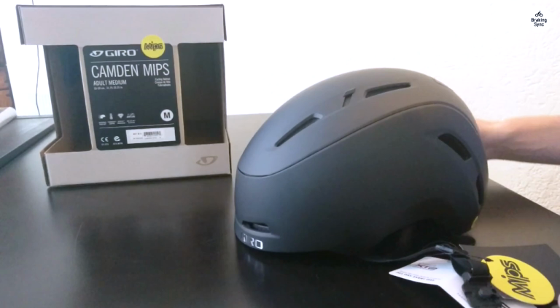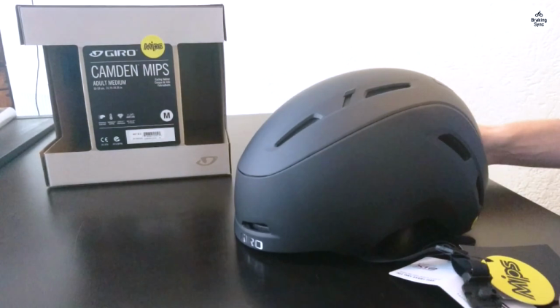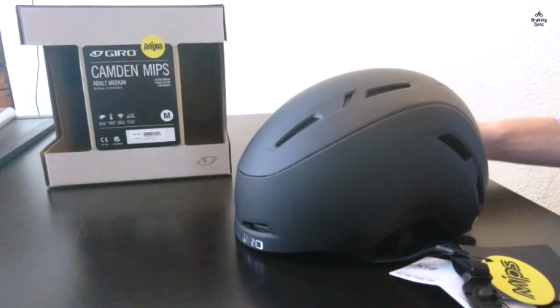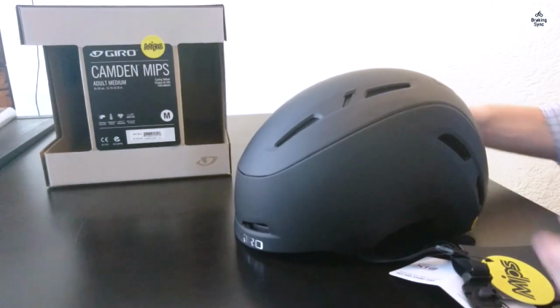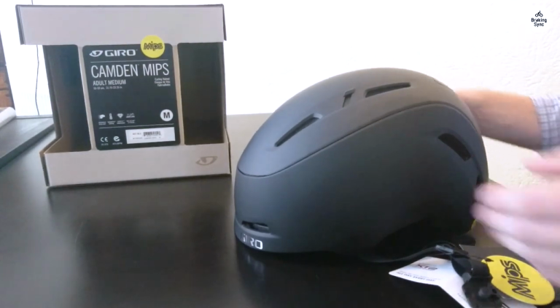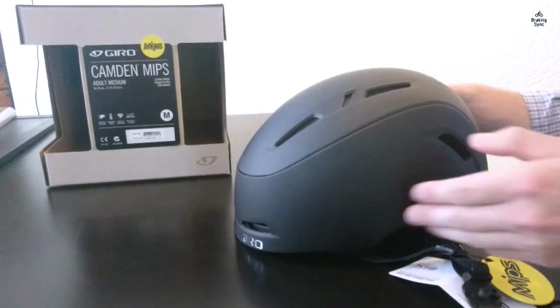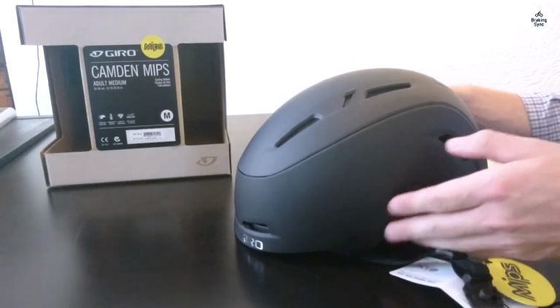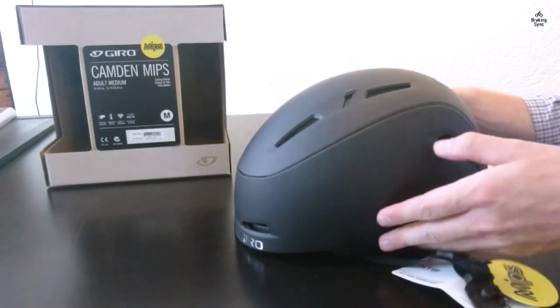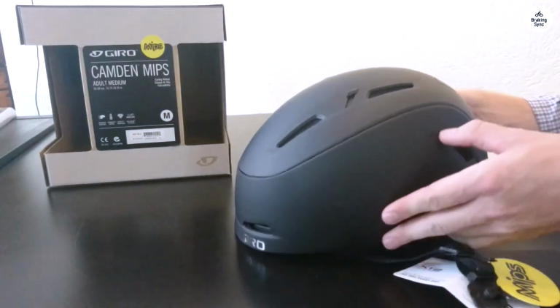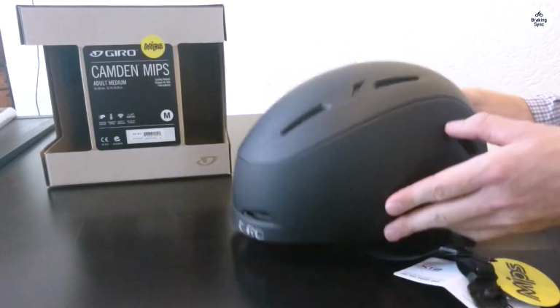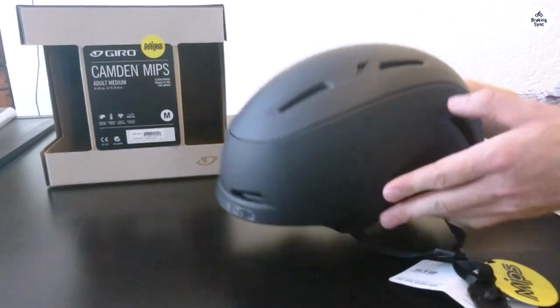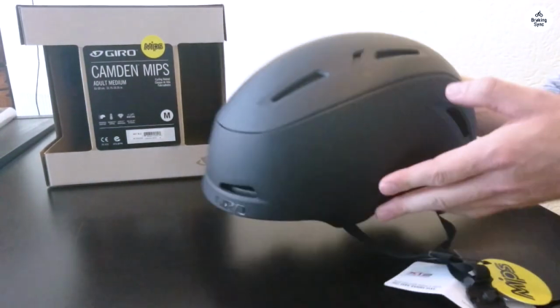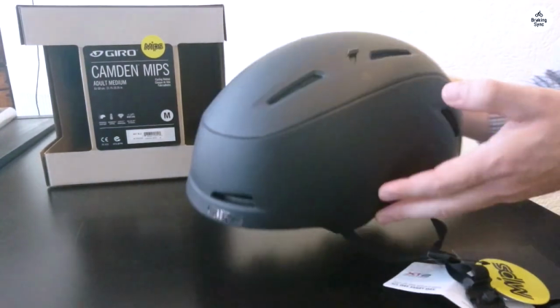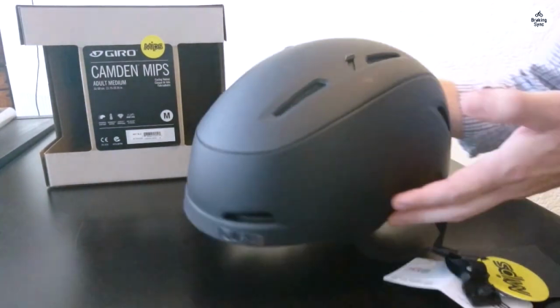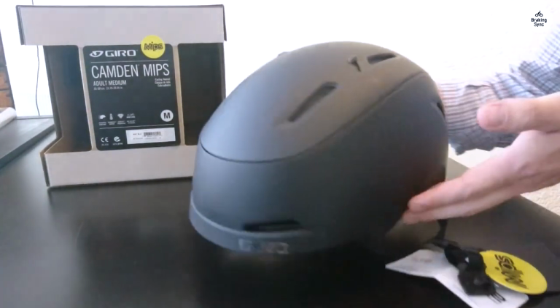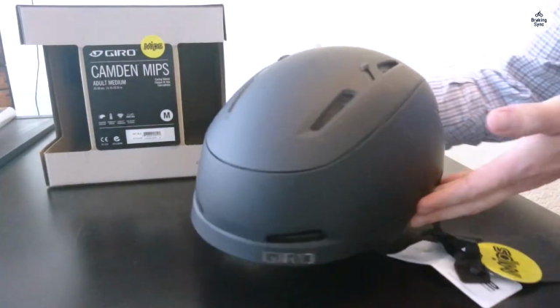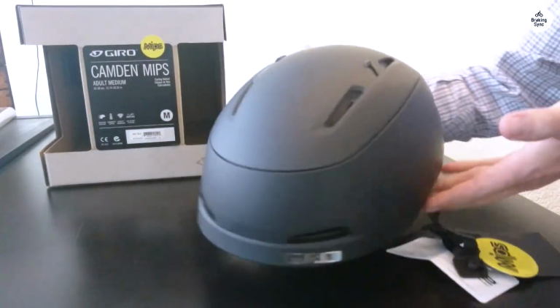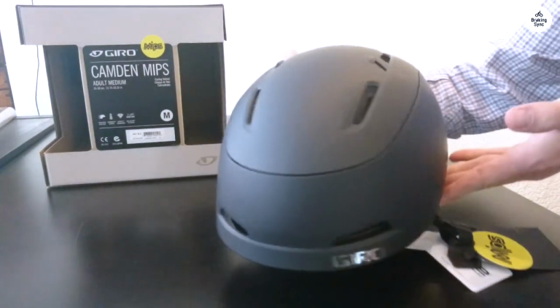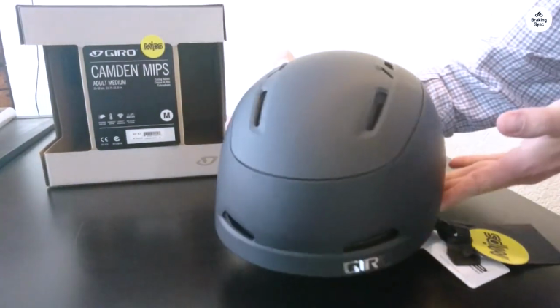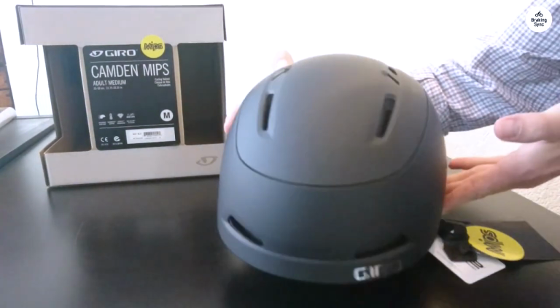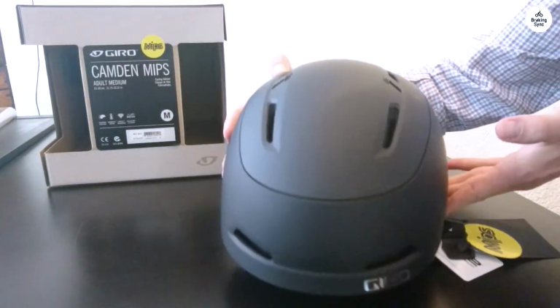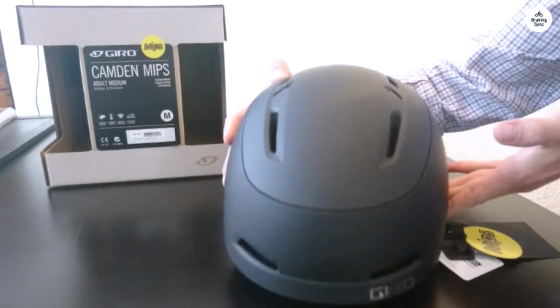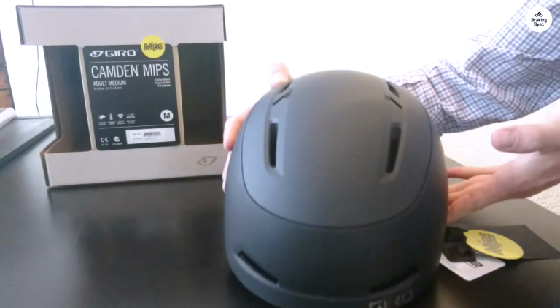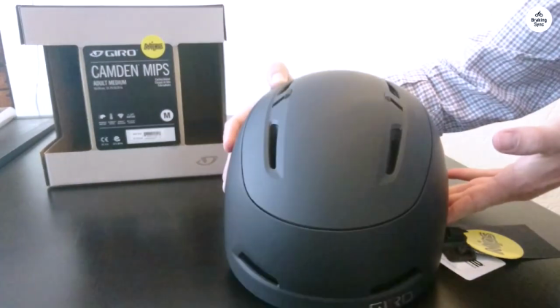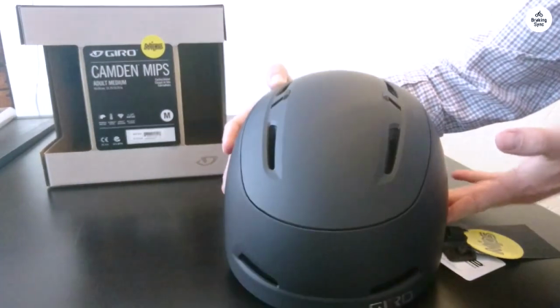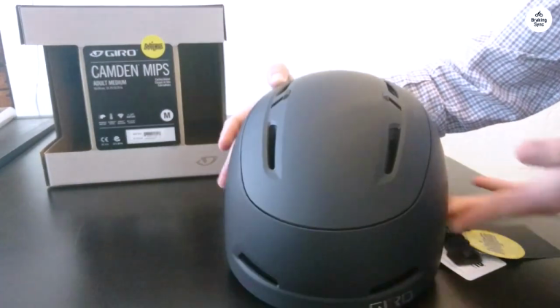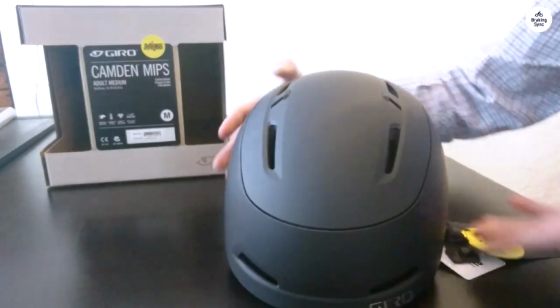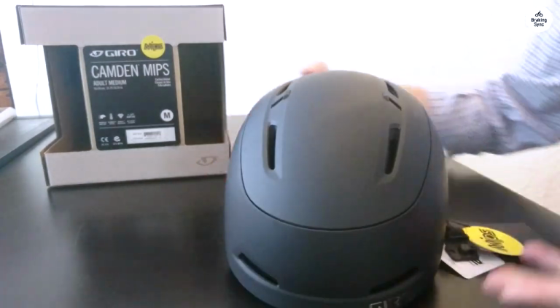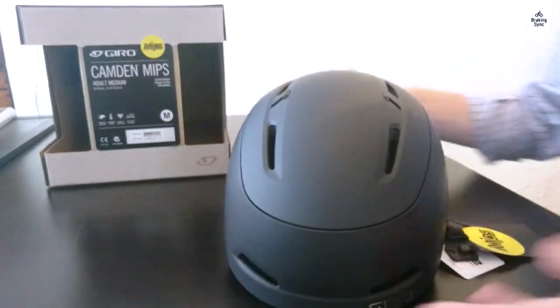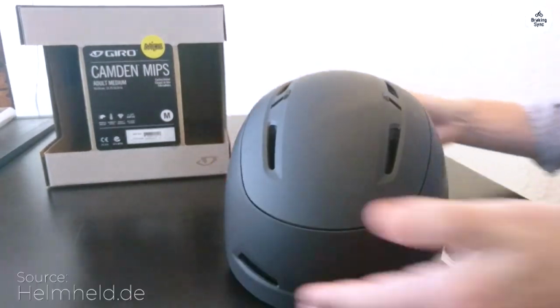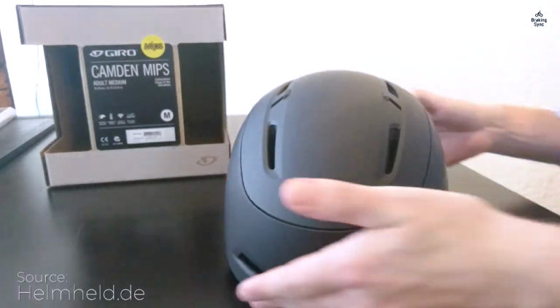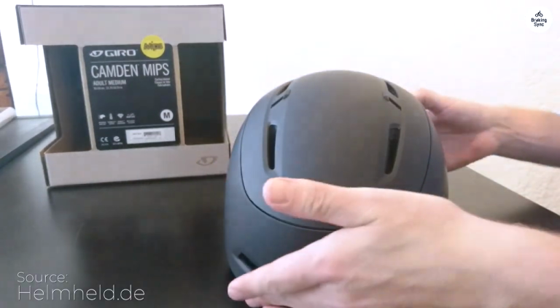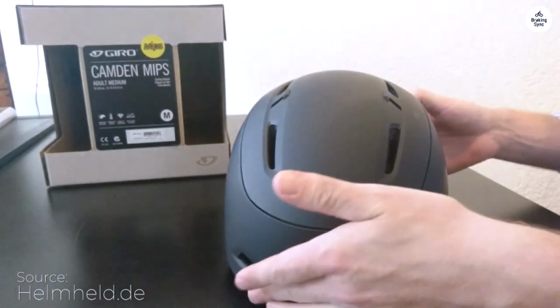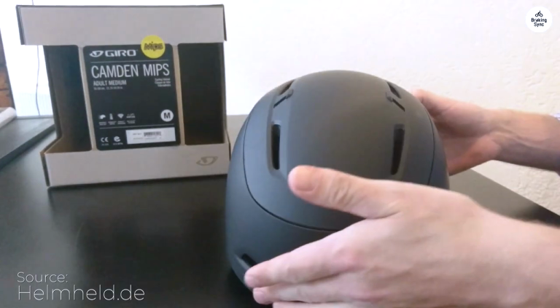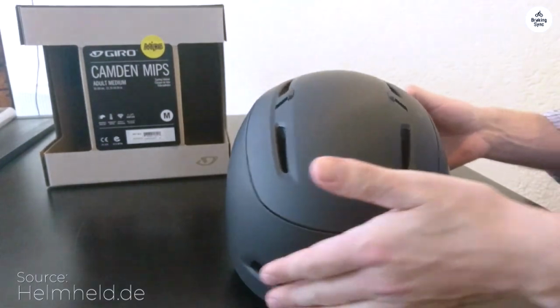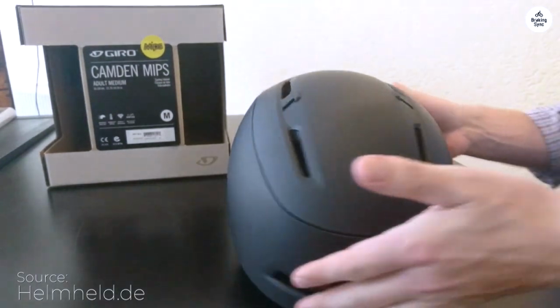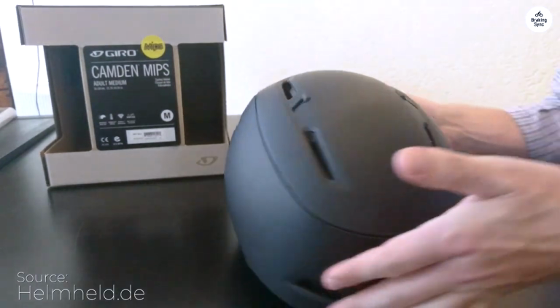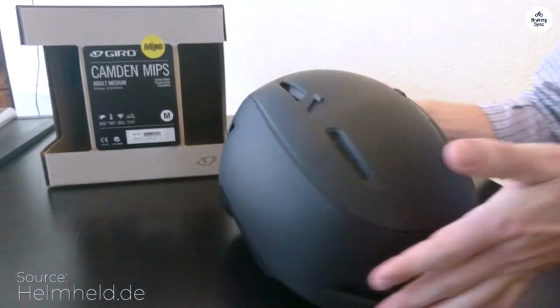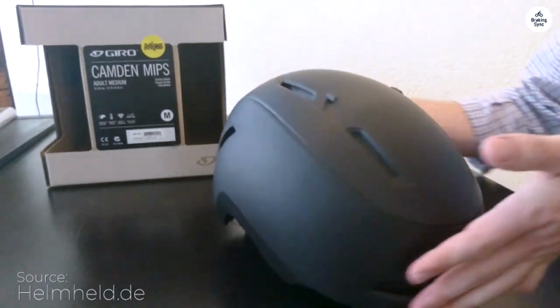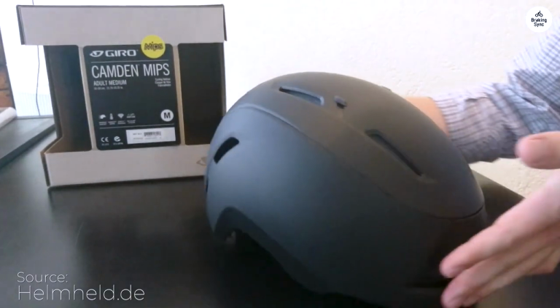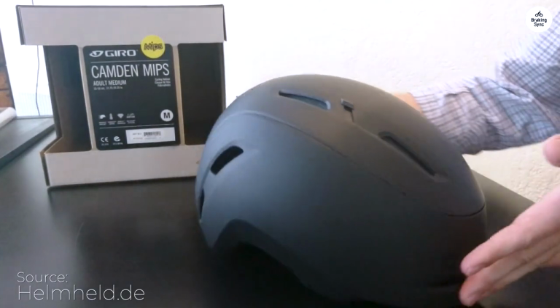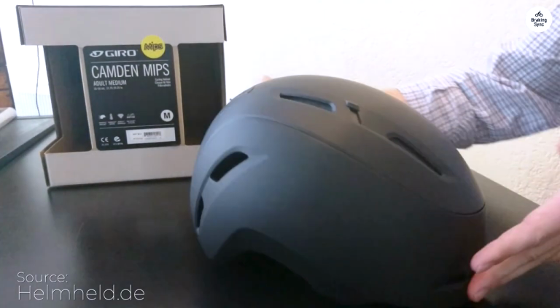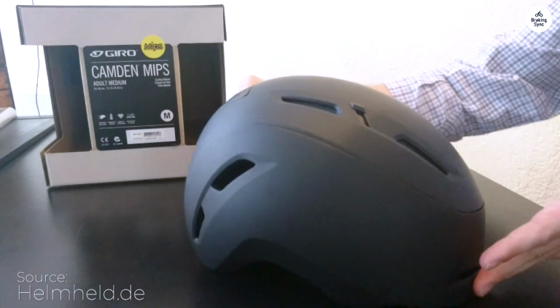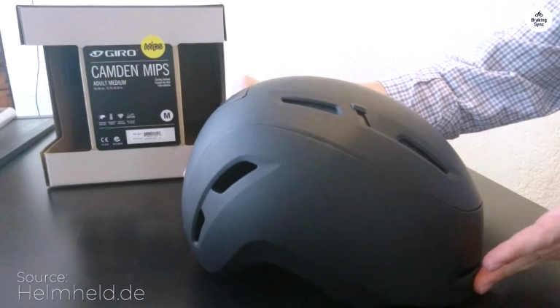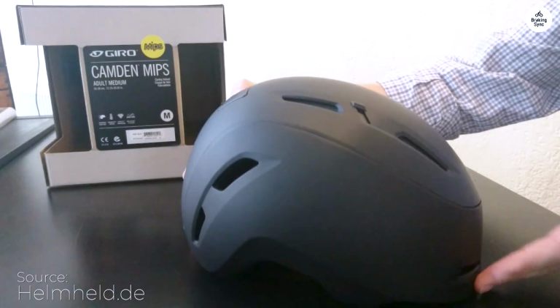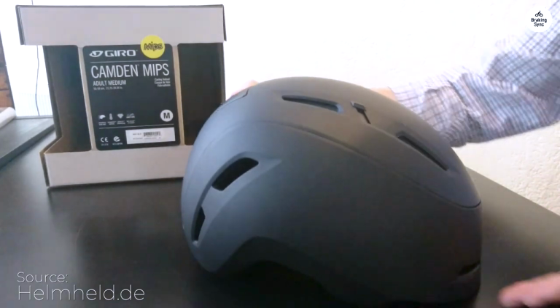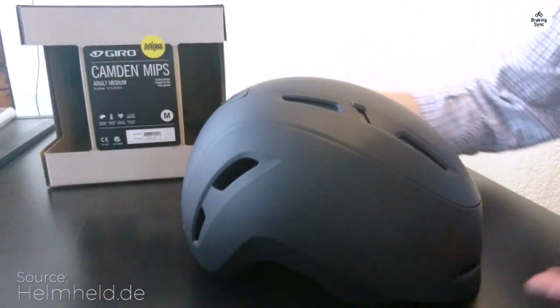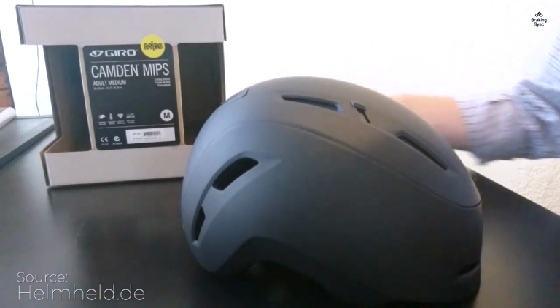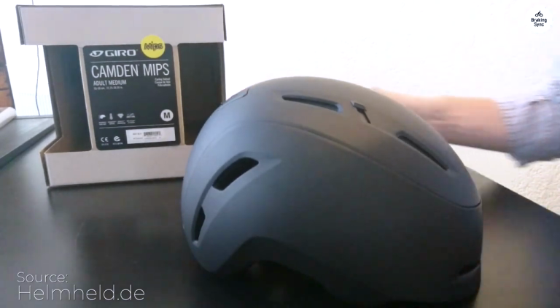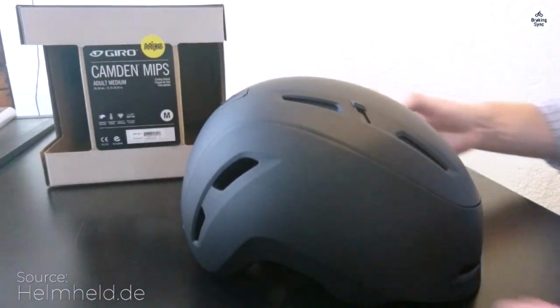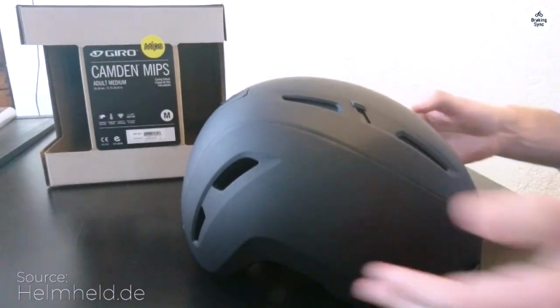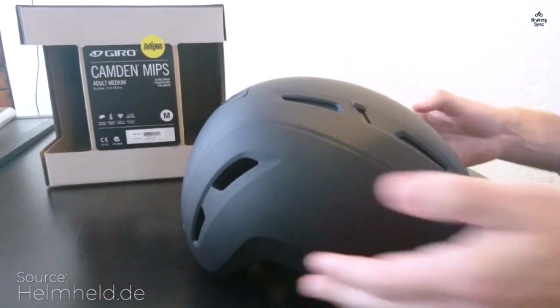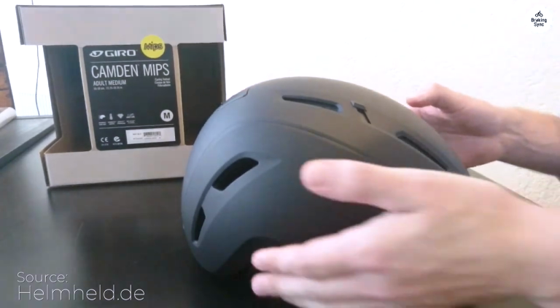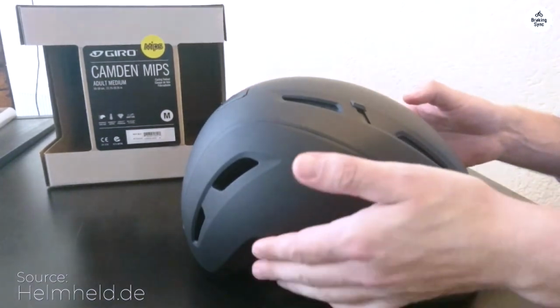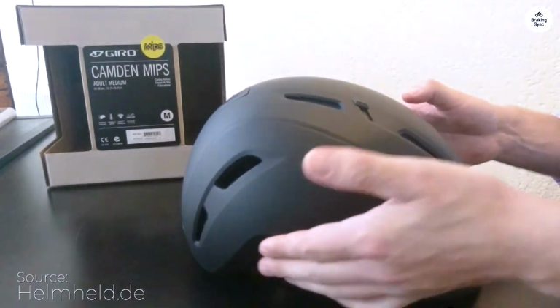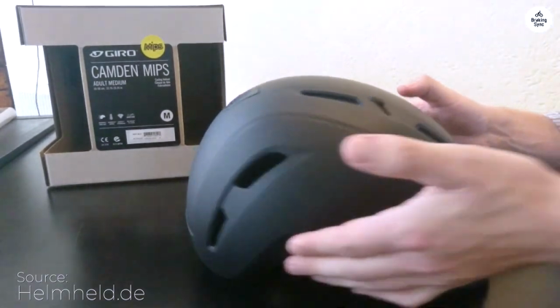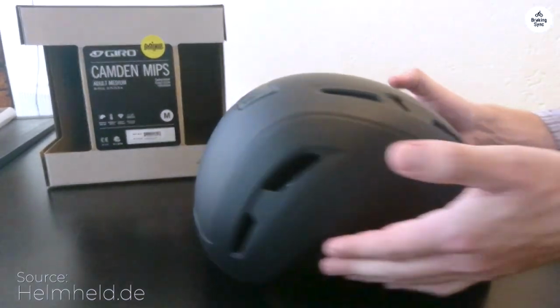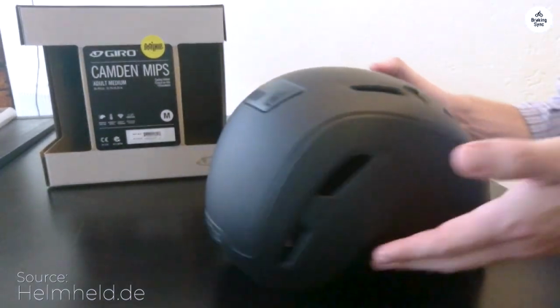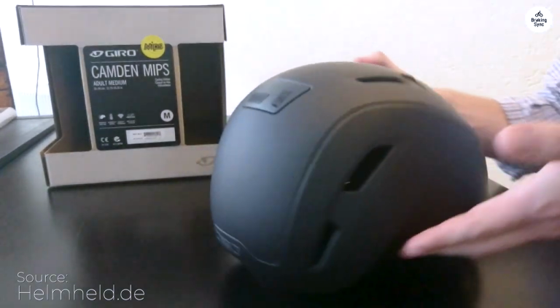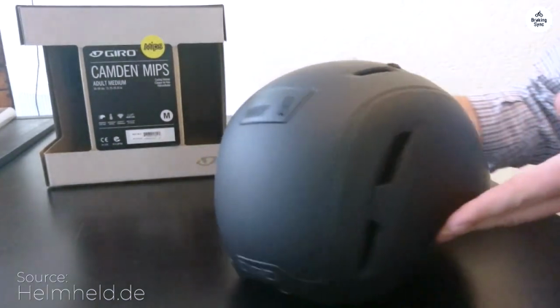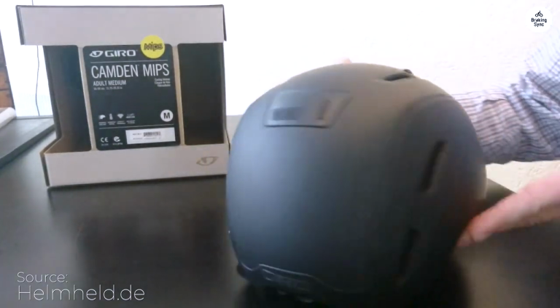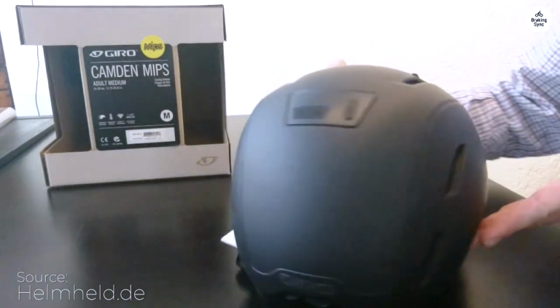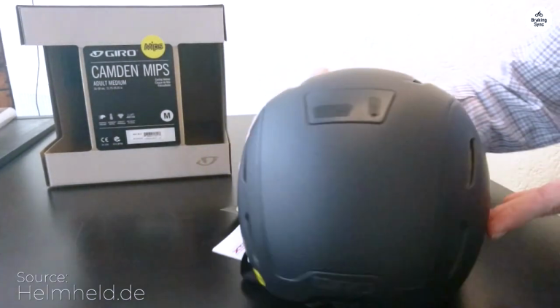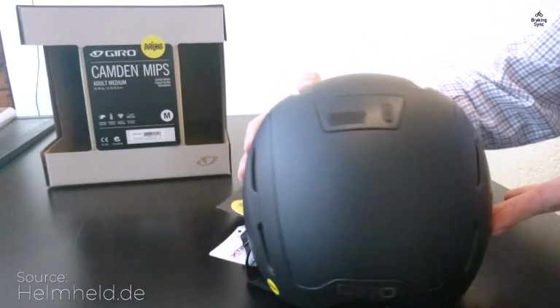The Gyro Camden MIPS helmet arrived right on time and was packed well. The rear light is very bright, which is a great safety feature.